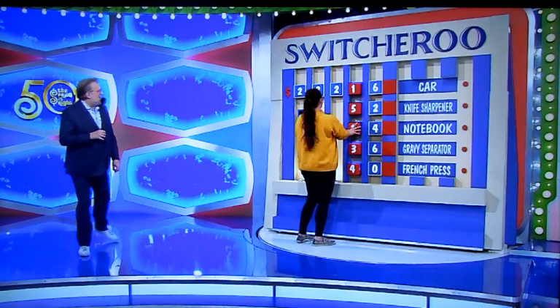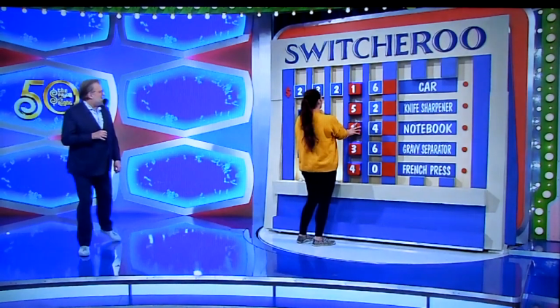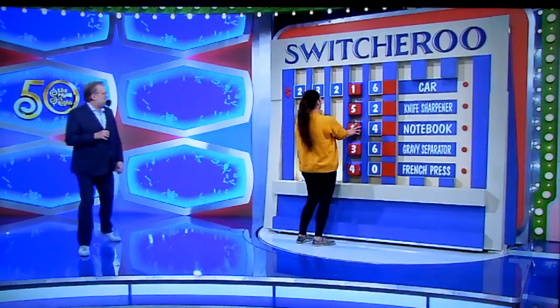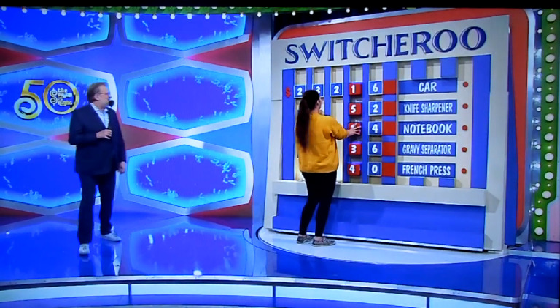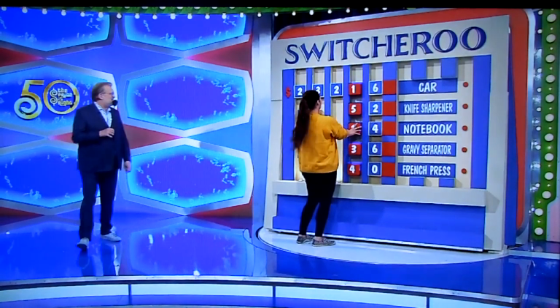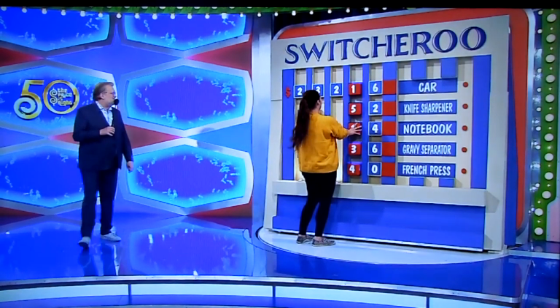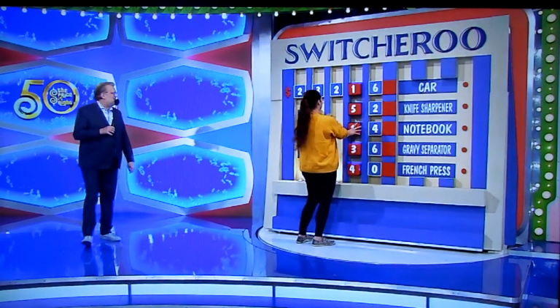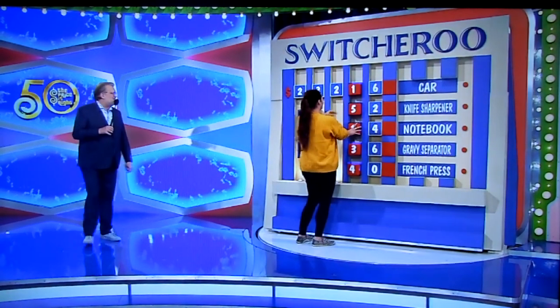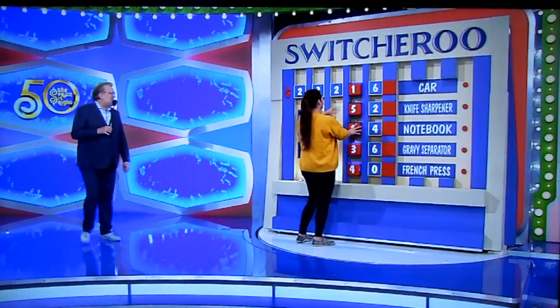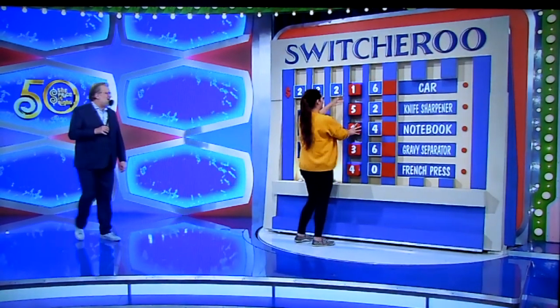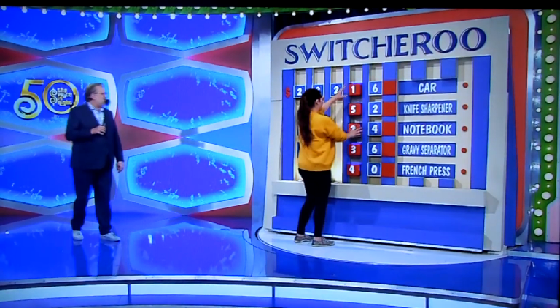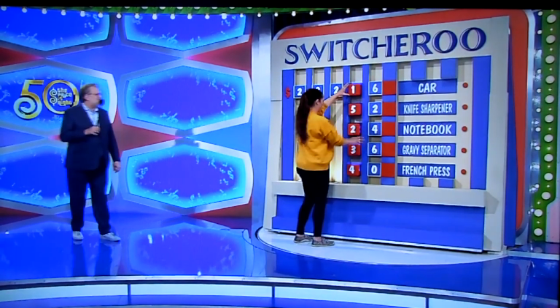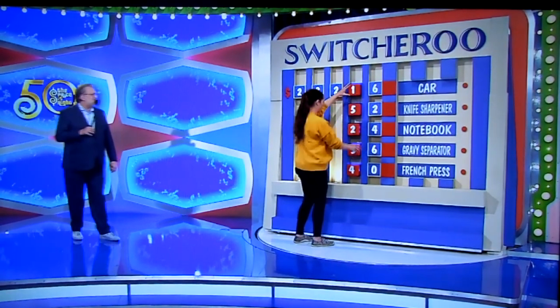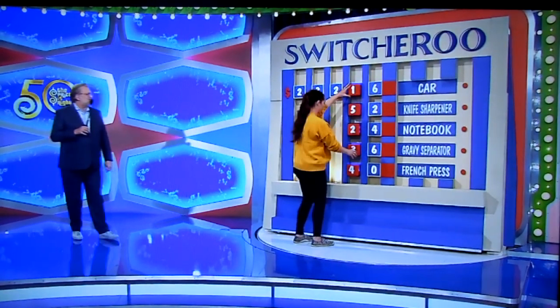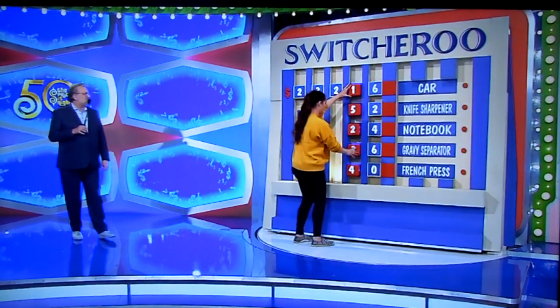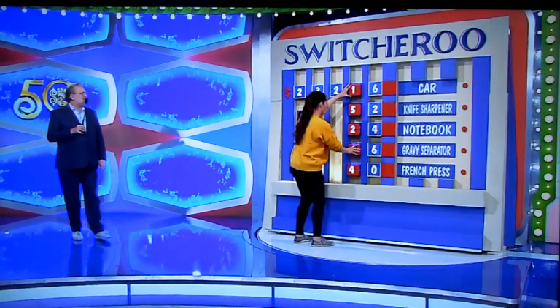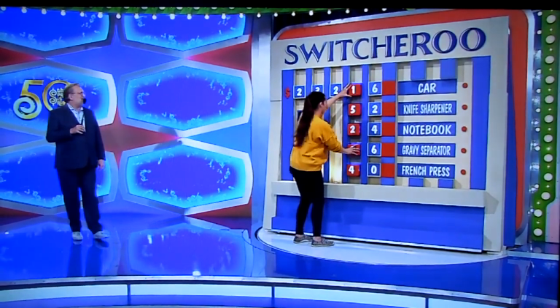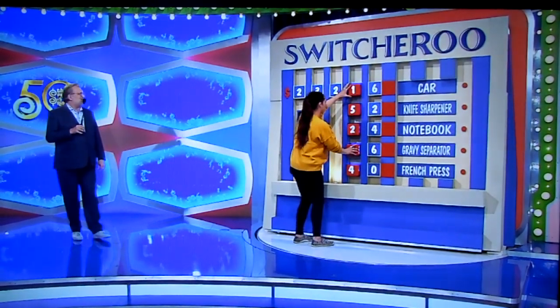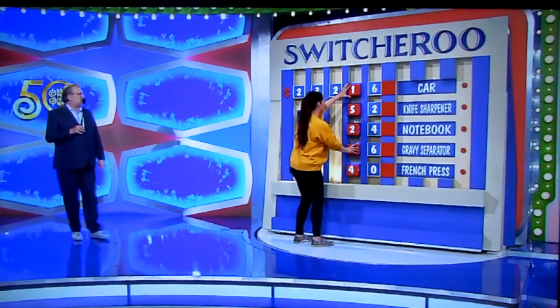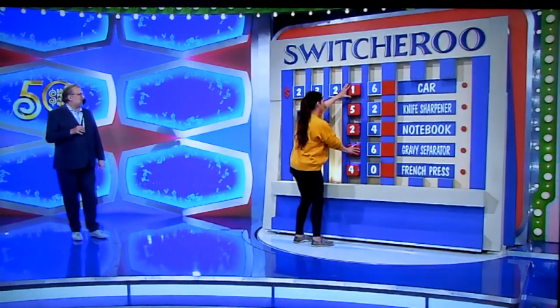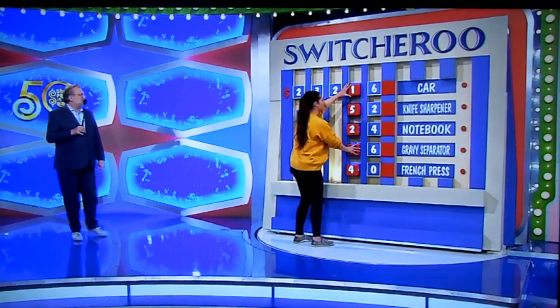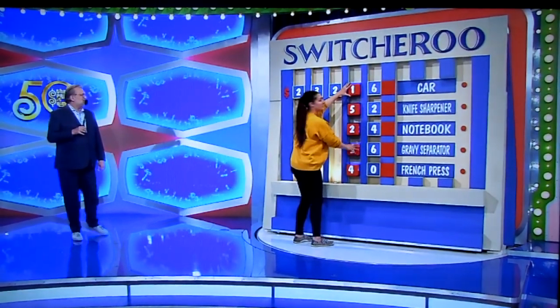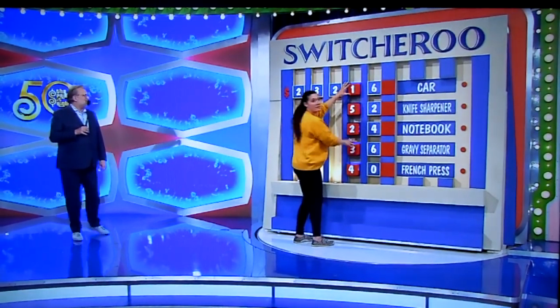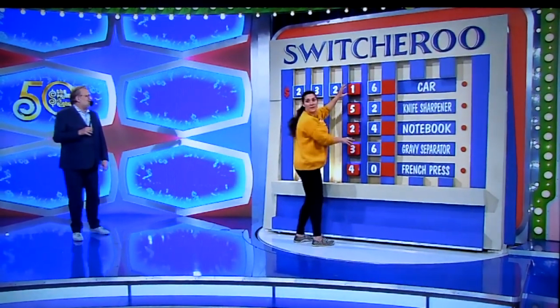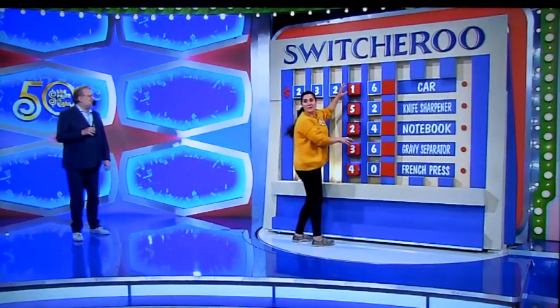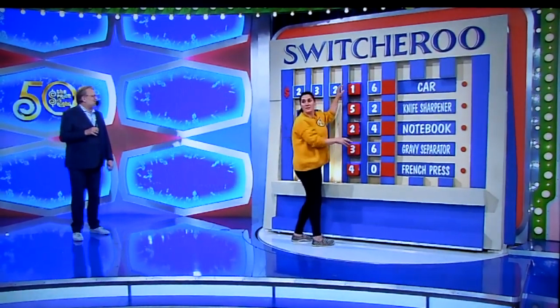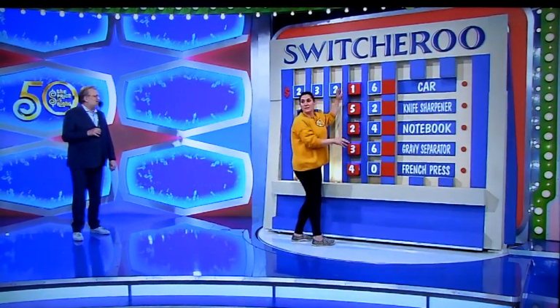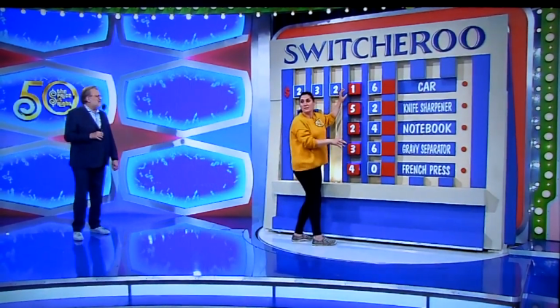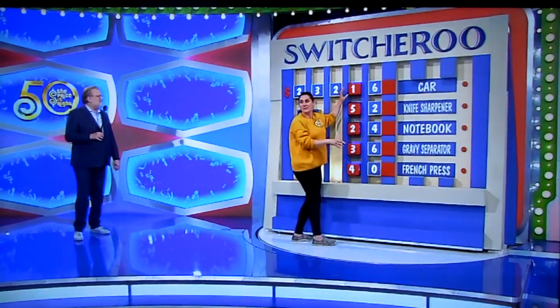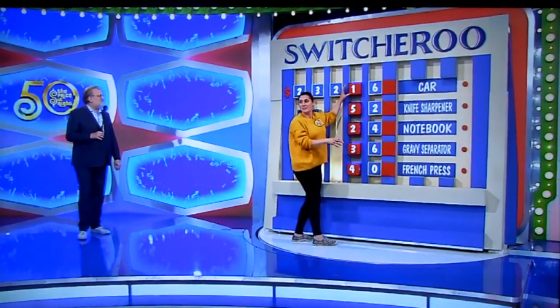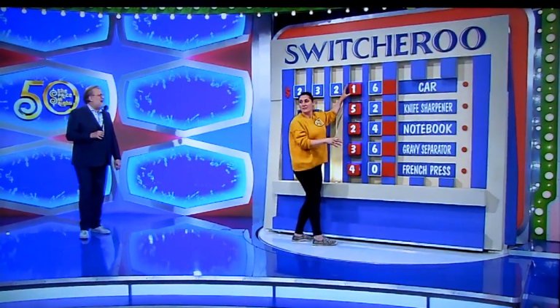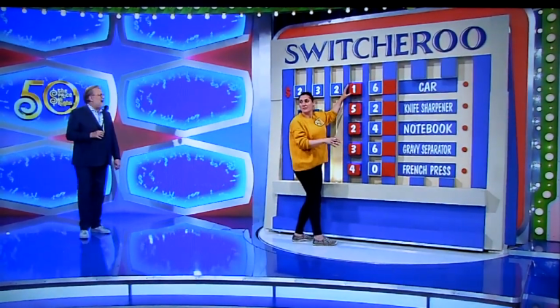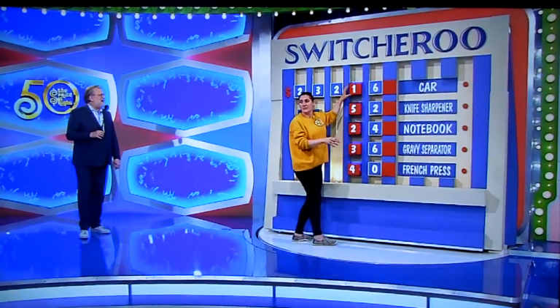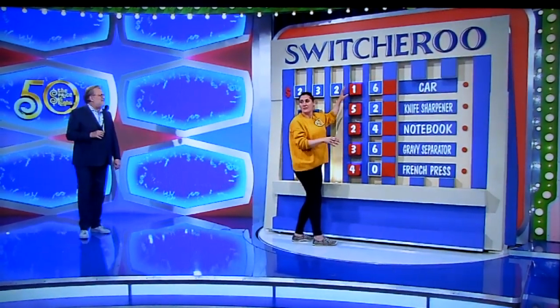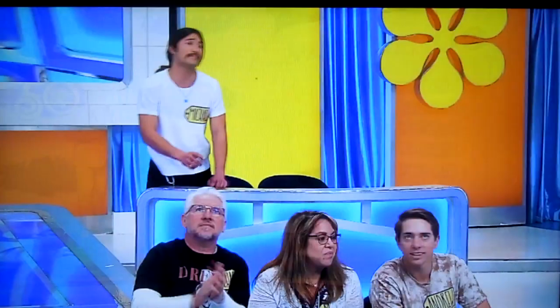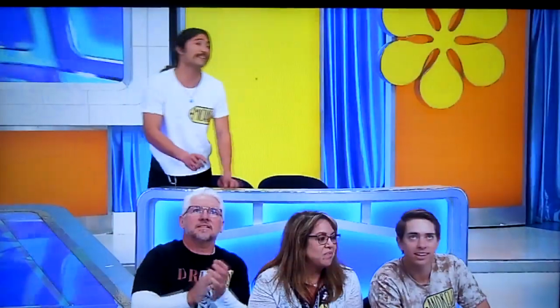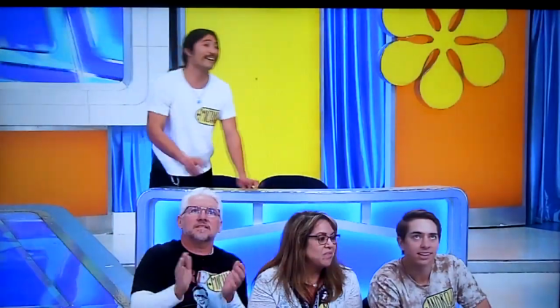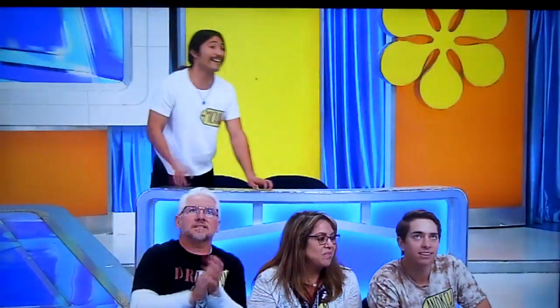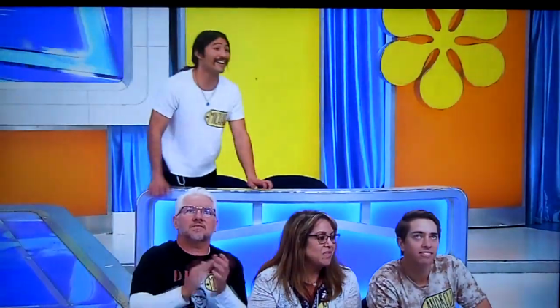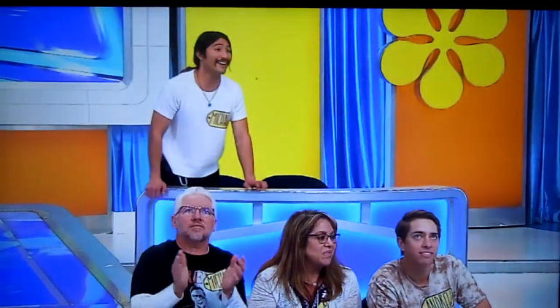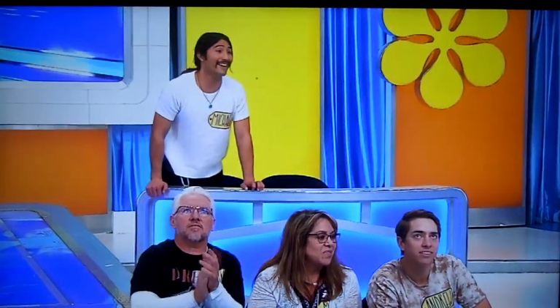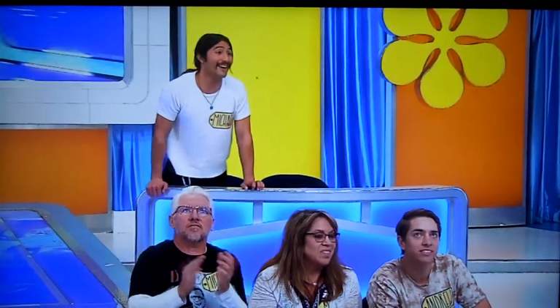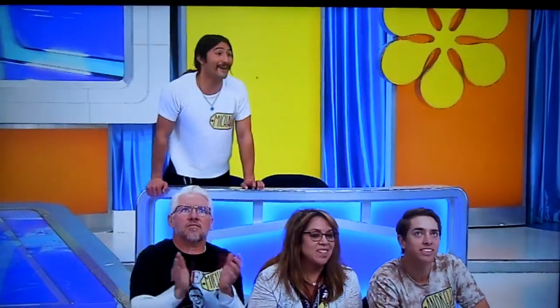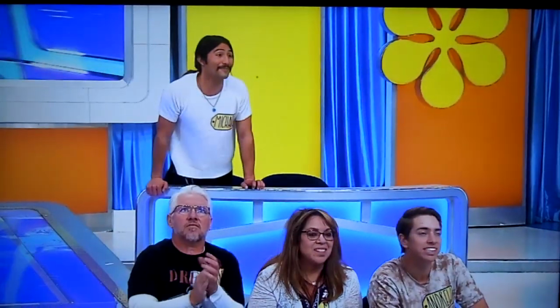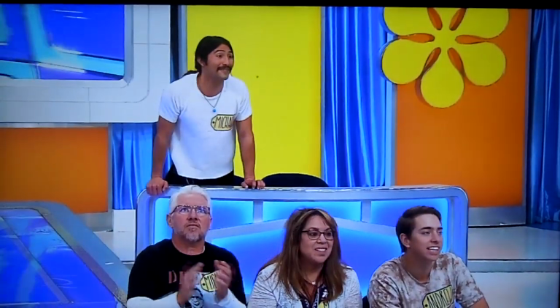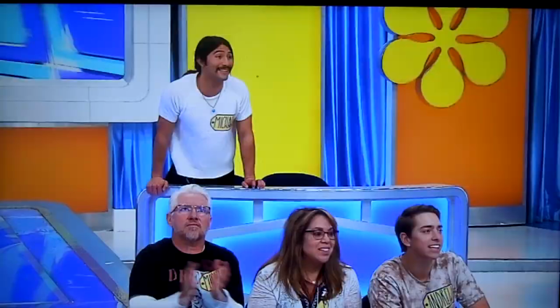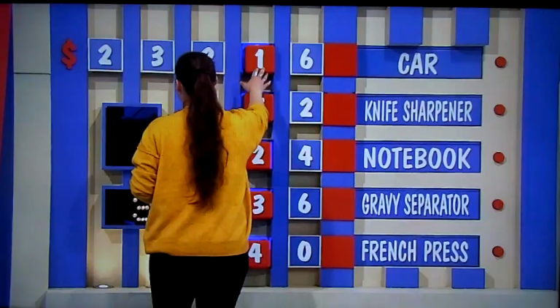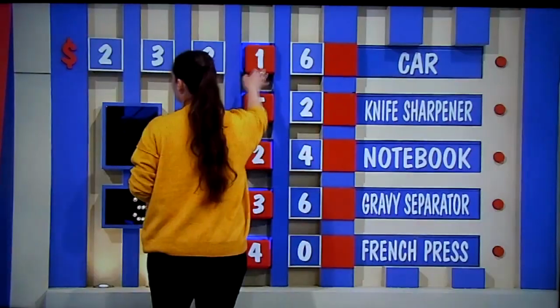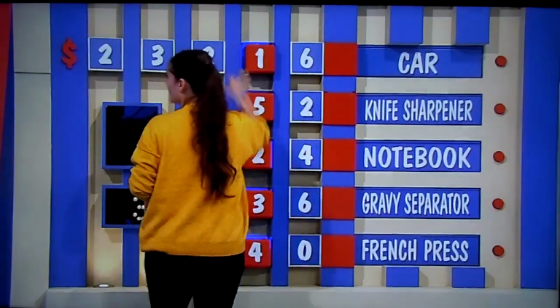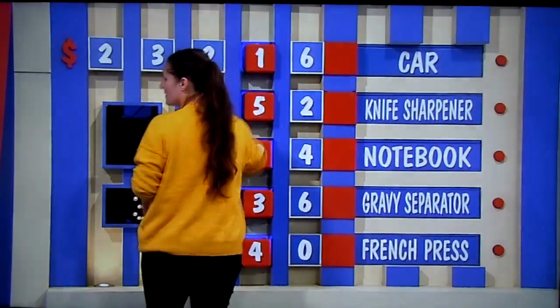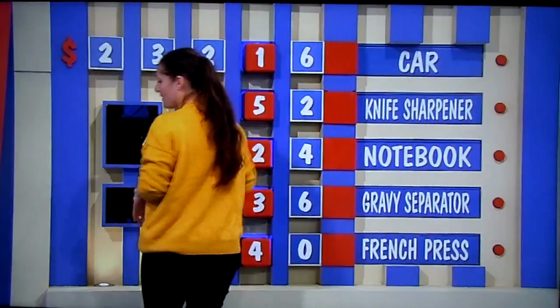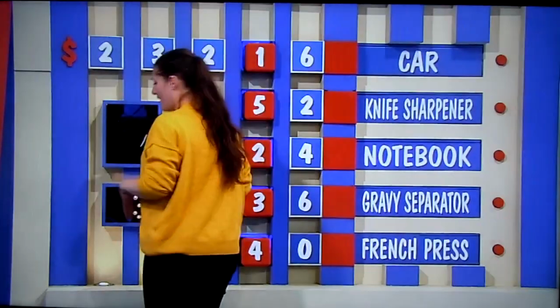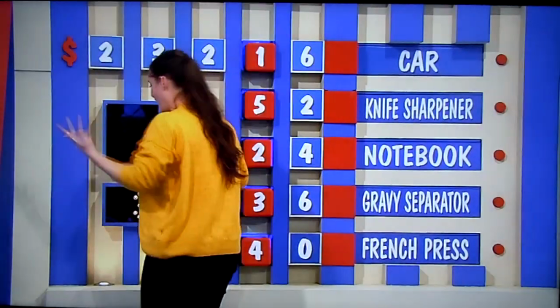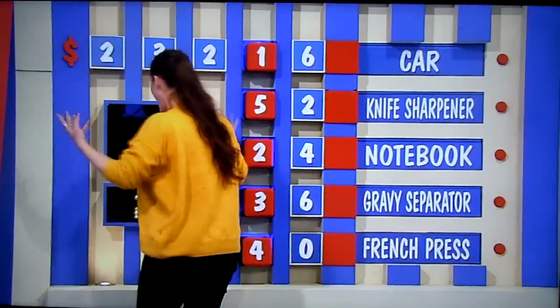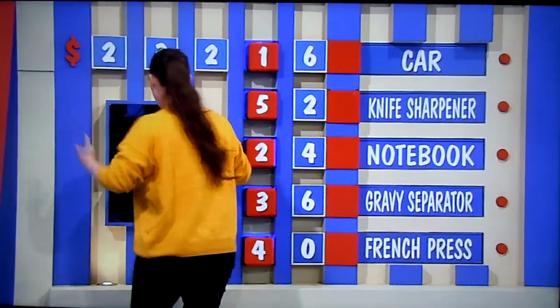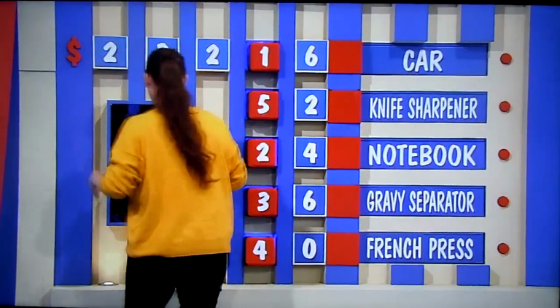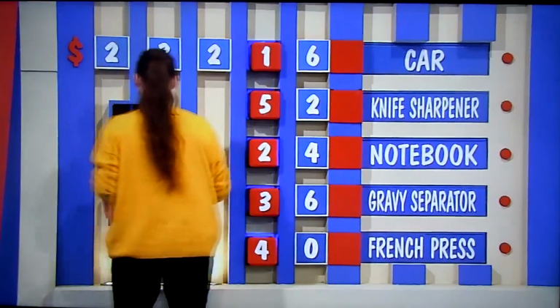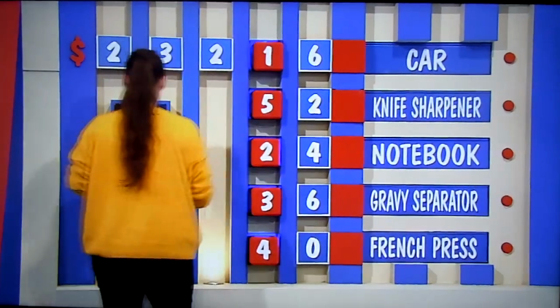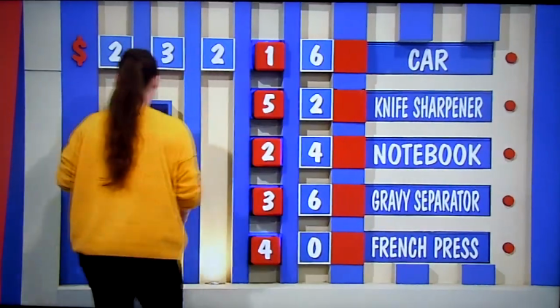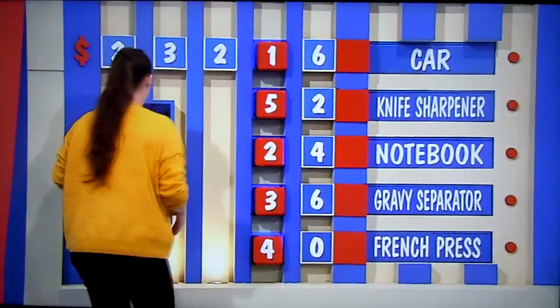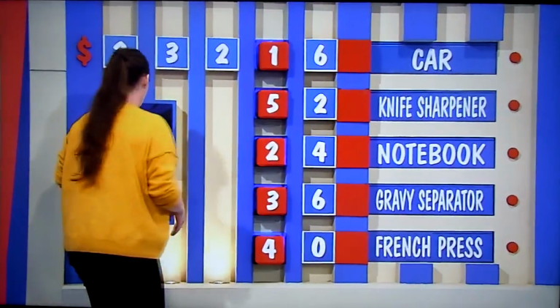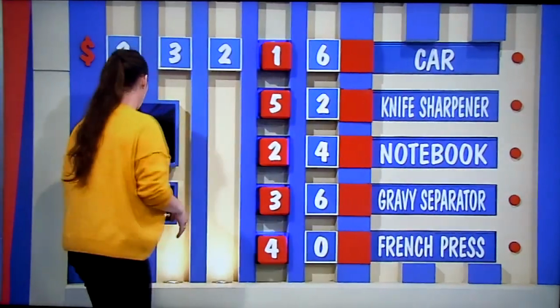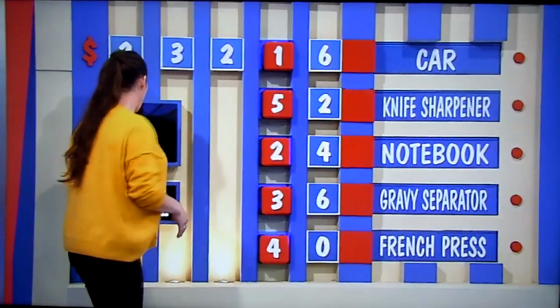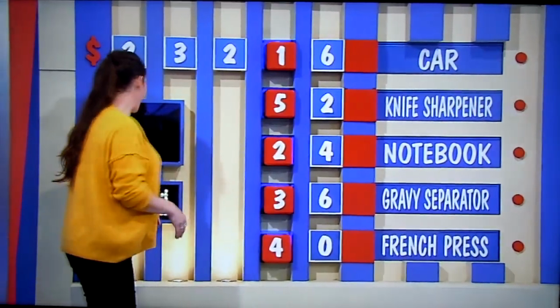Nine seconds left. Eight, seven, six, five, four, three, two, one.